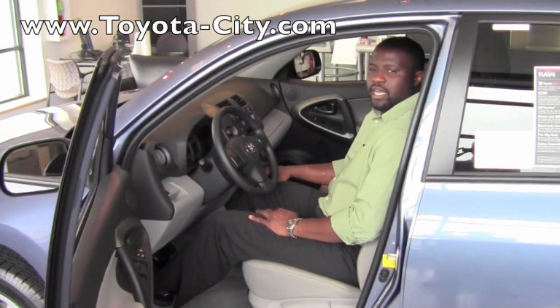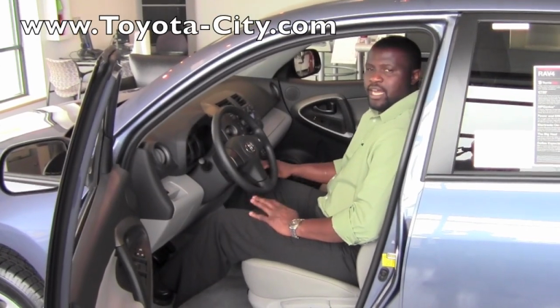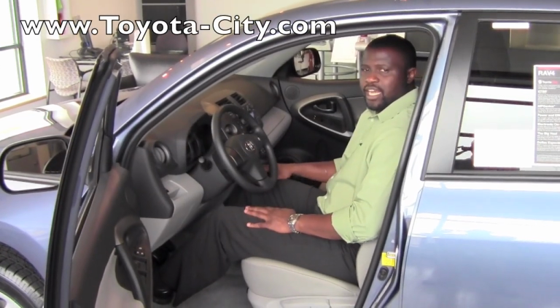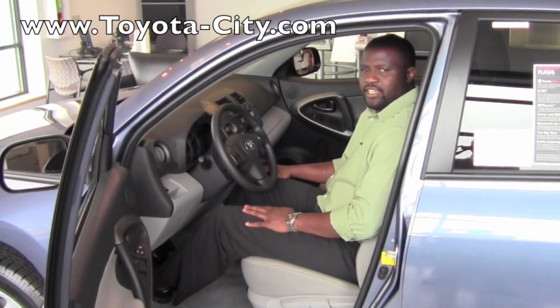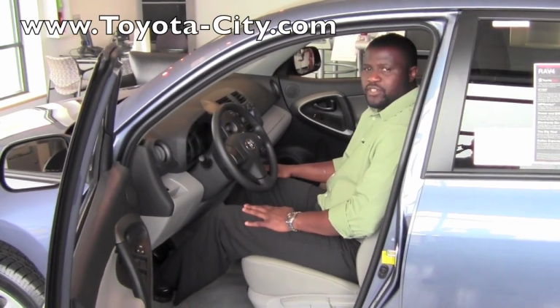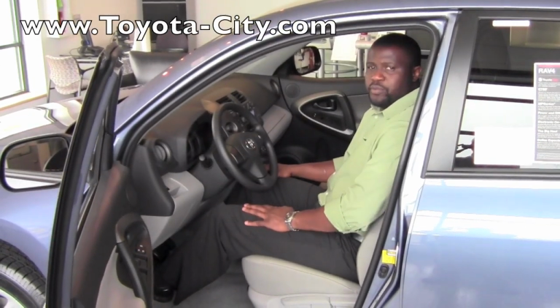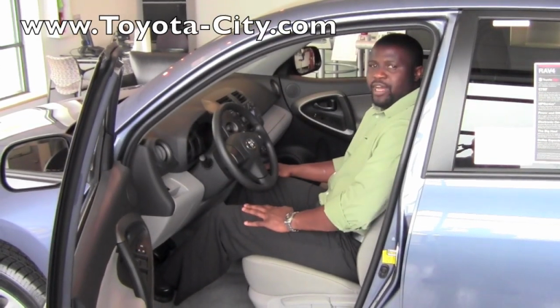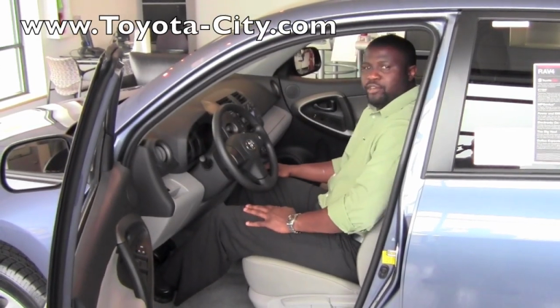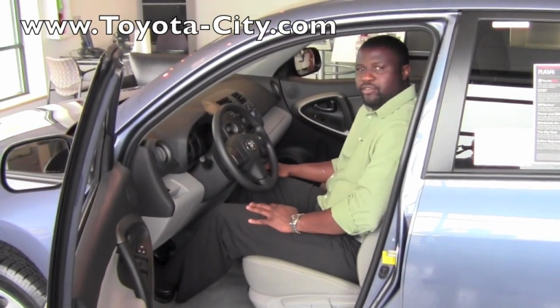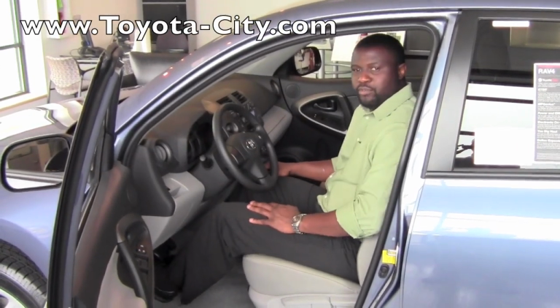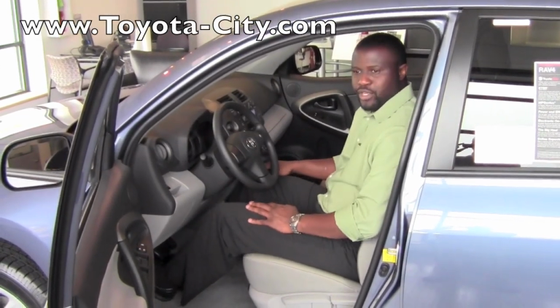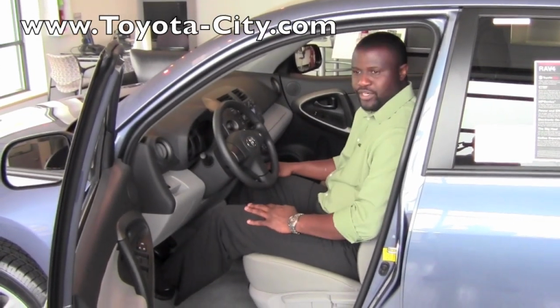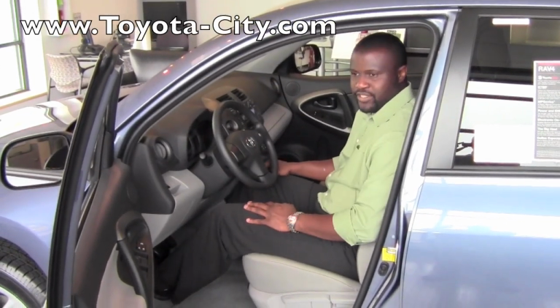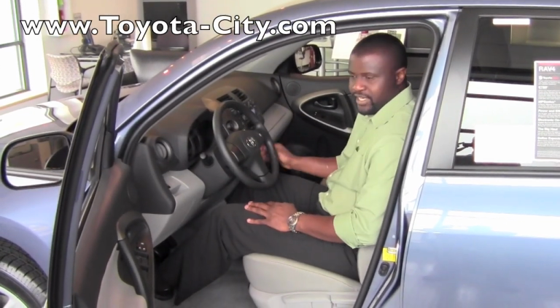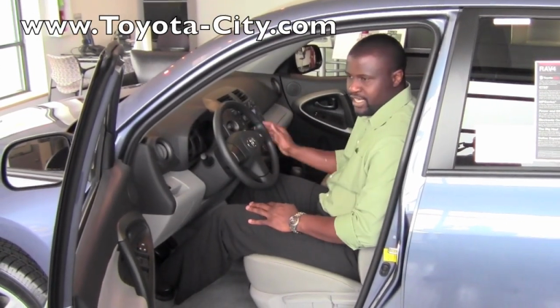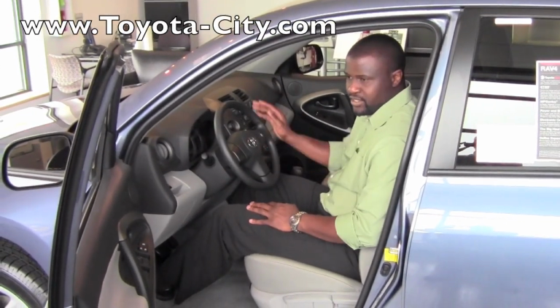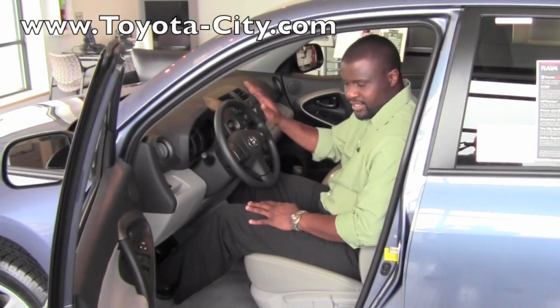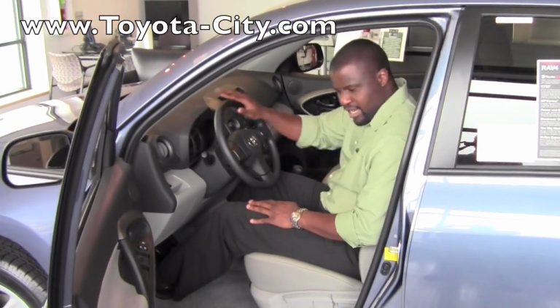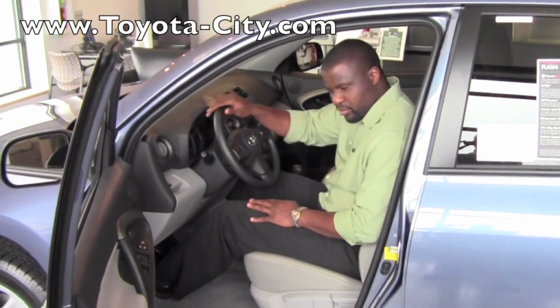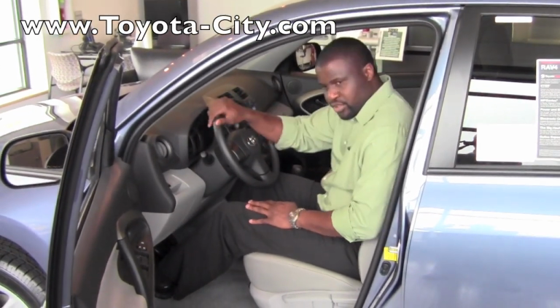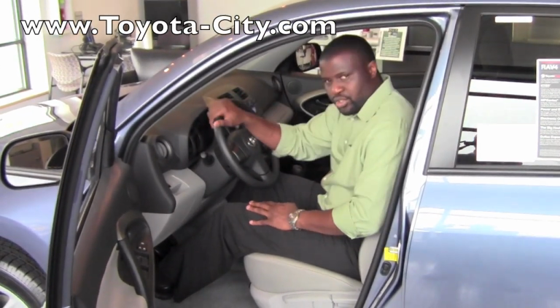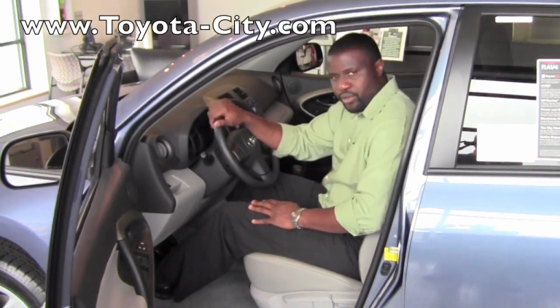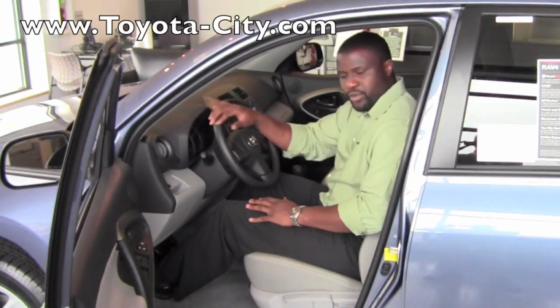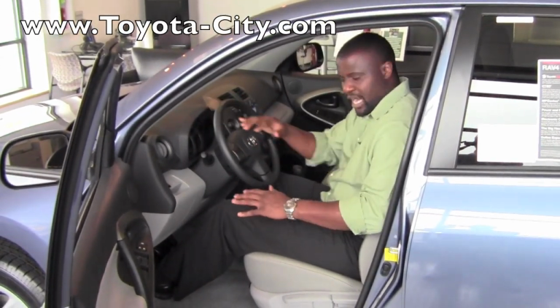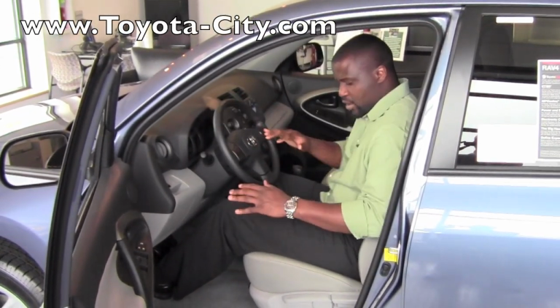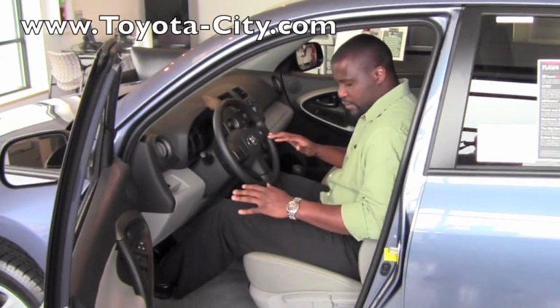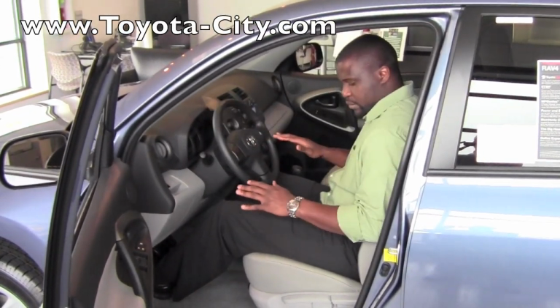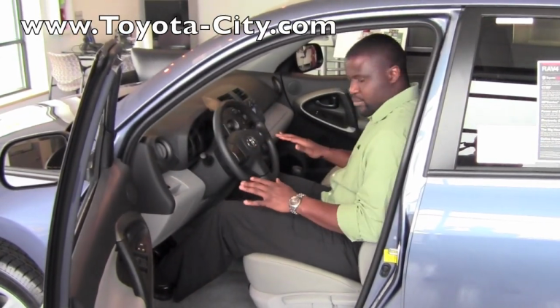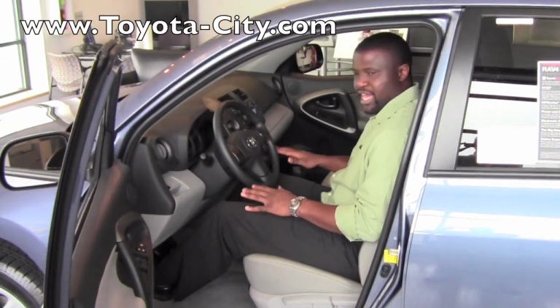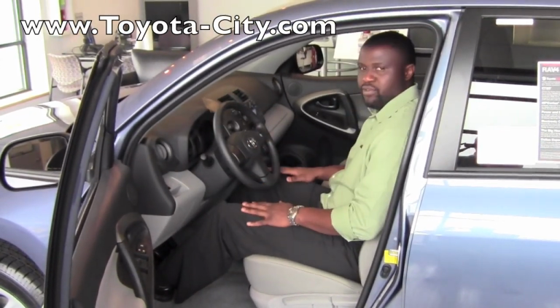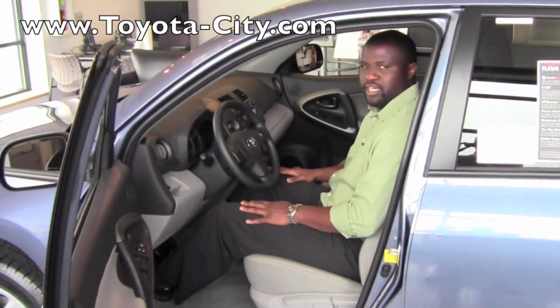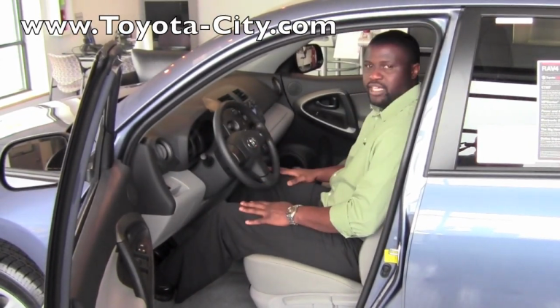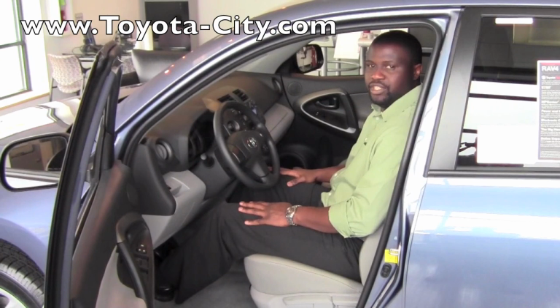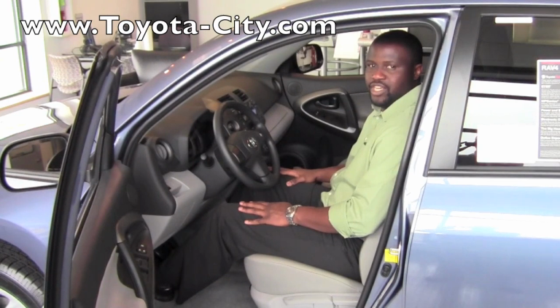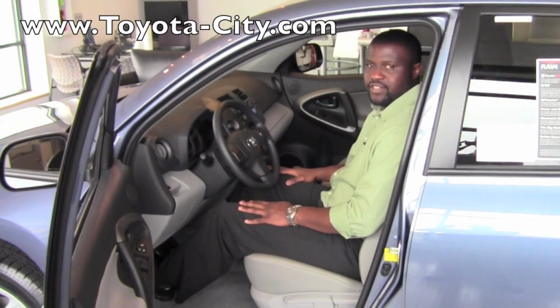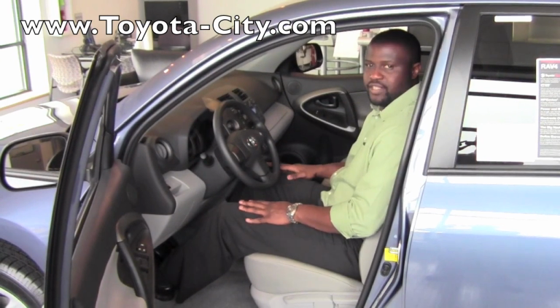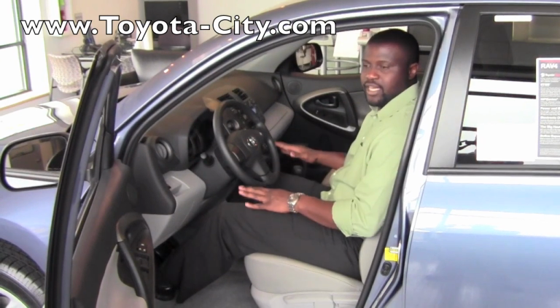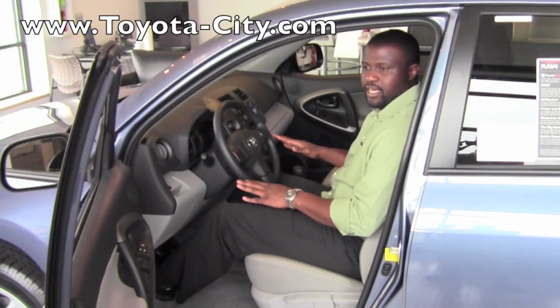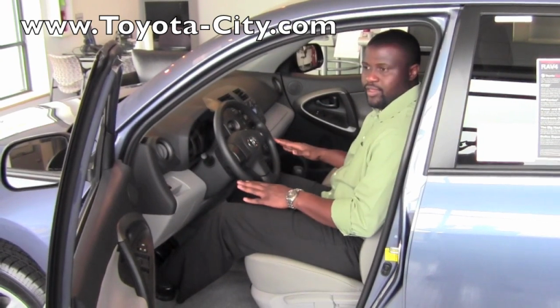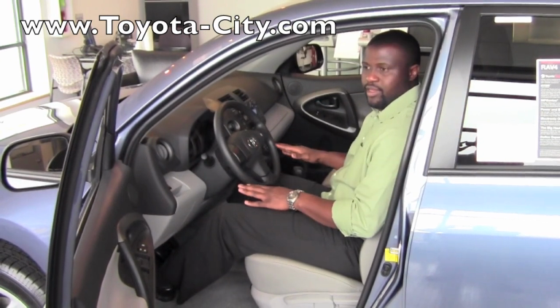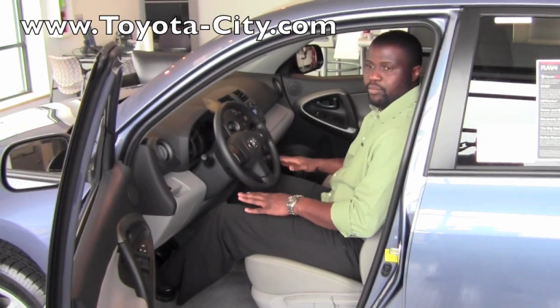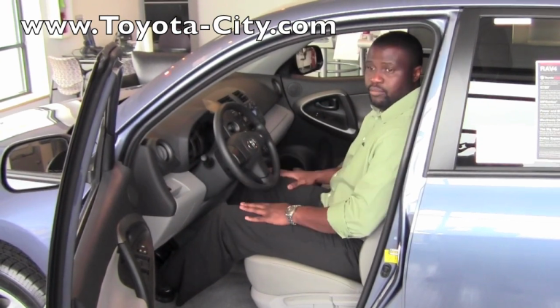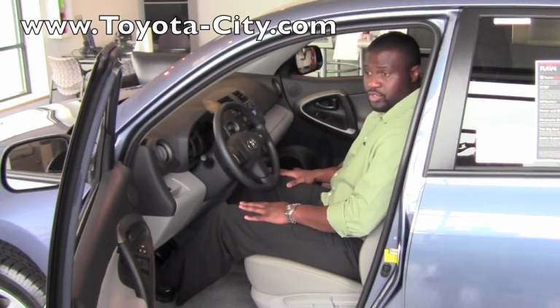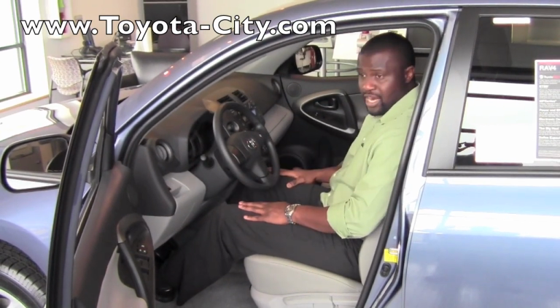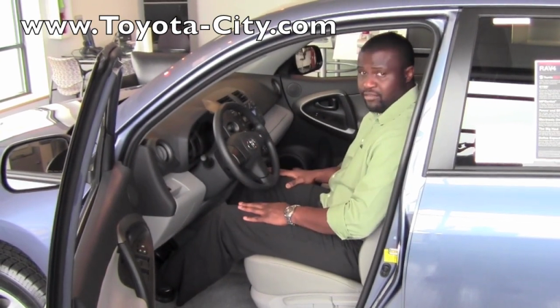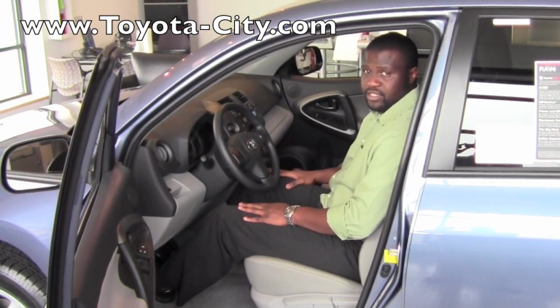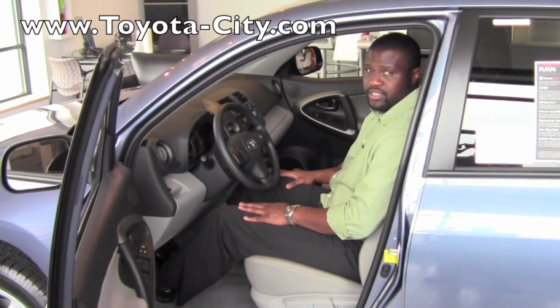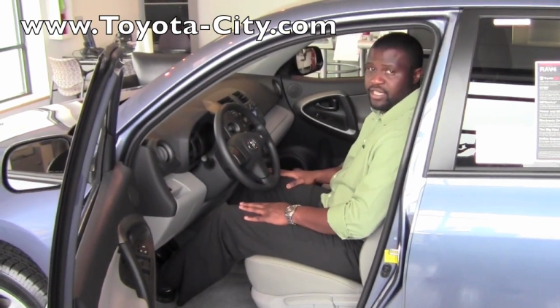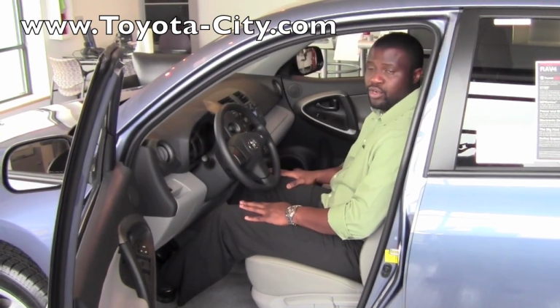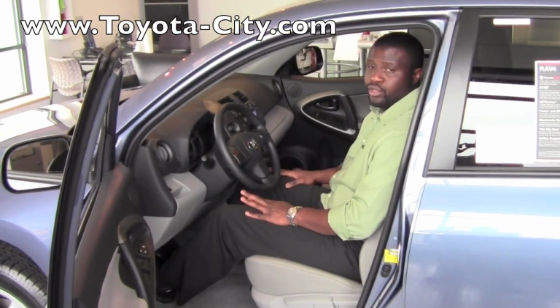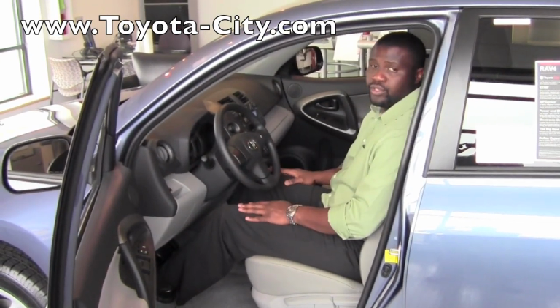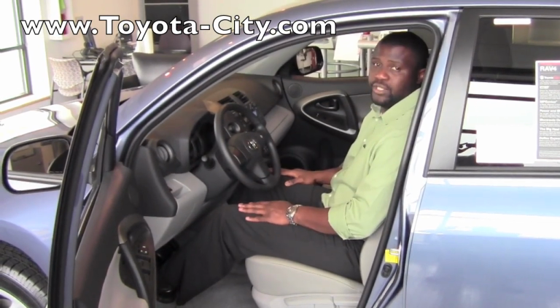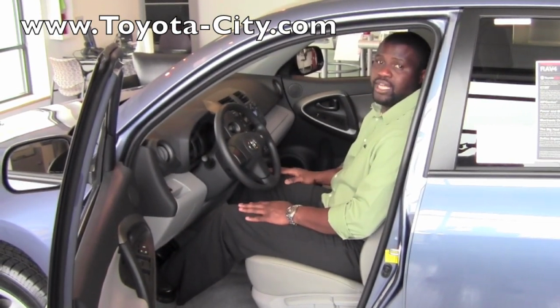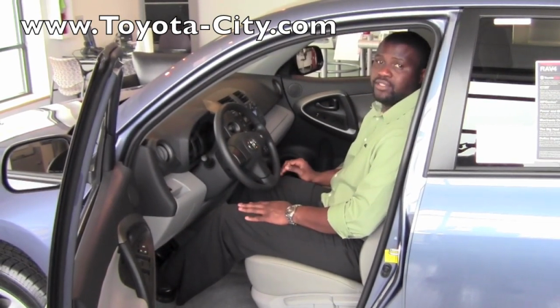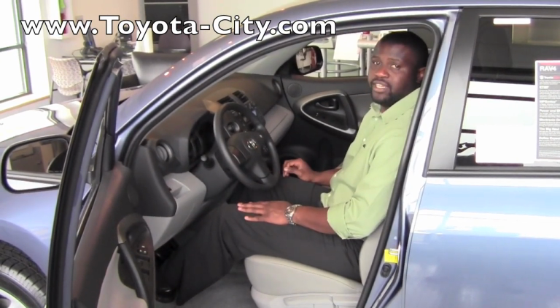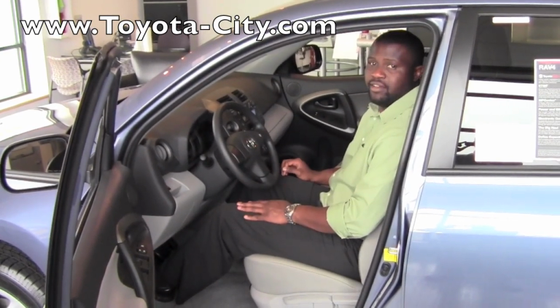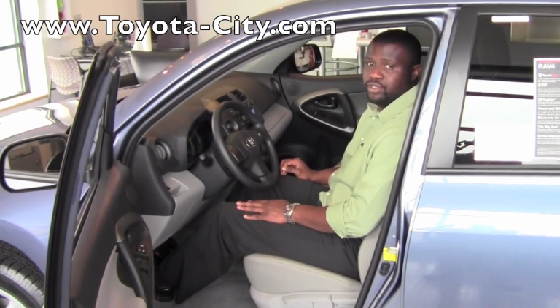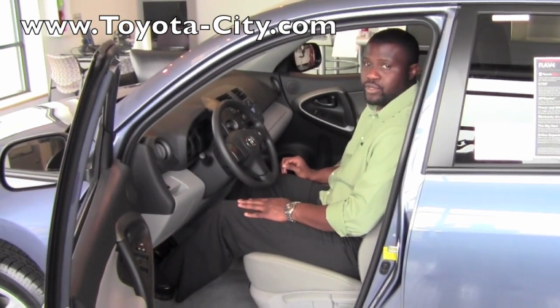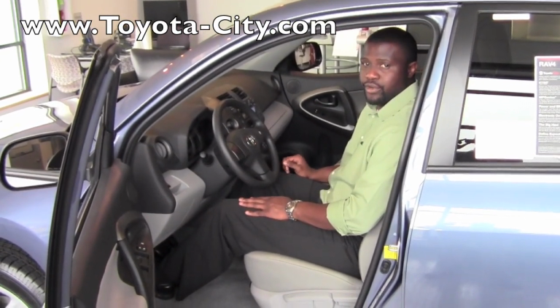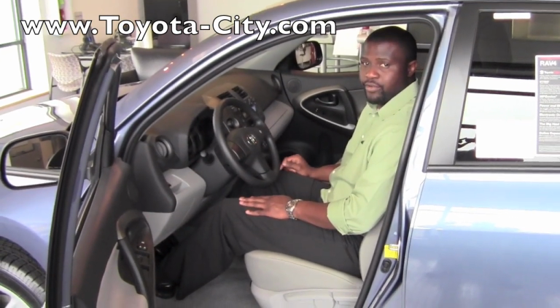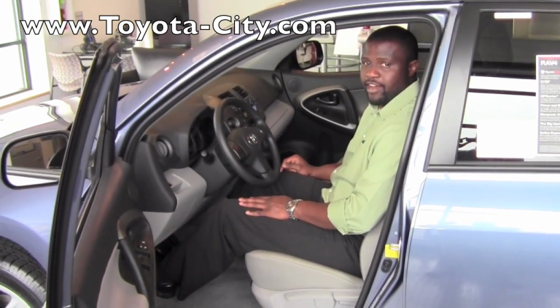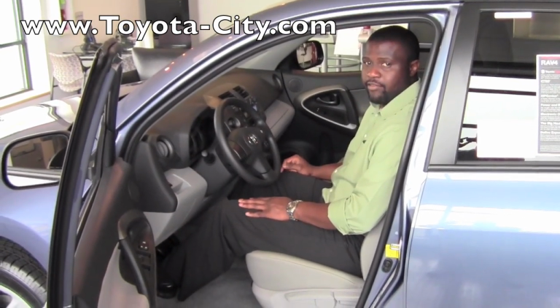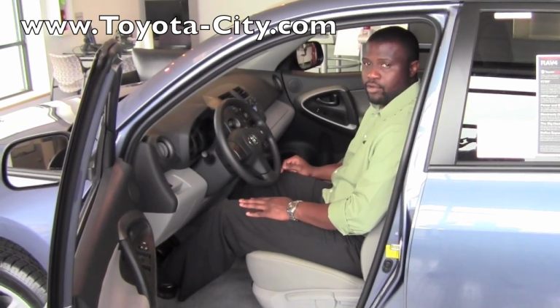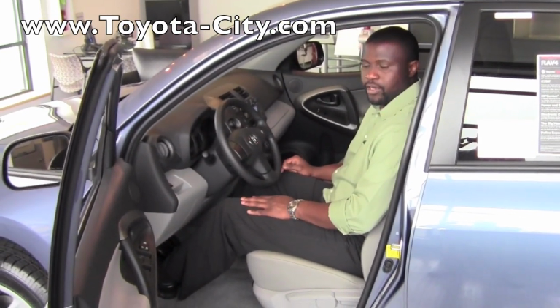Hi, this is Badu from Toyota City and today I'm going to show you how to manually adjust the driver's seat on a 2011 Toyota RAV4.